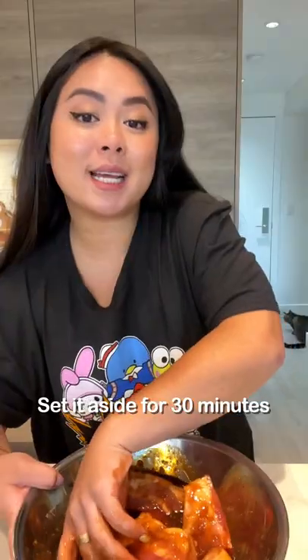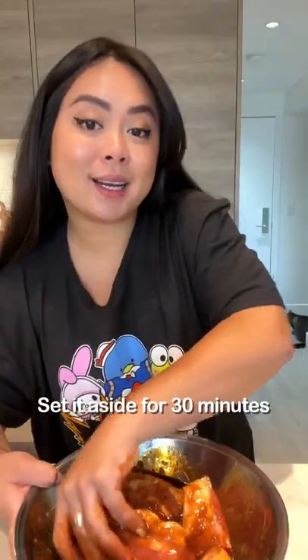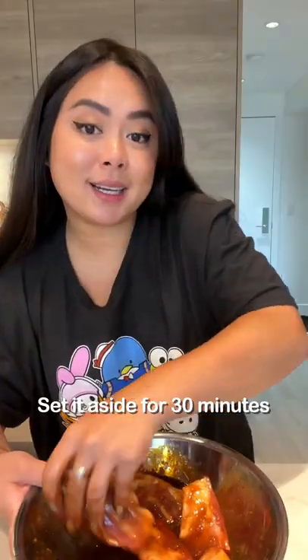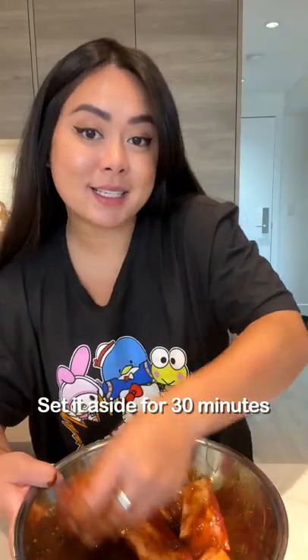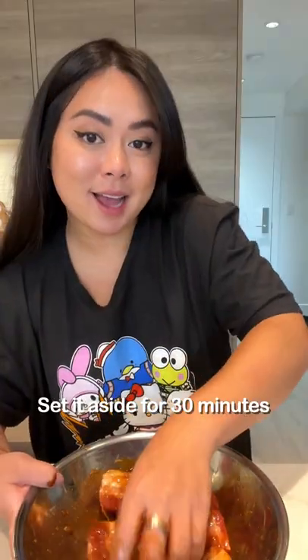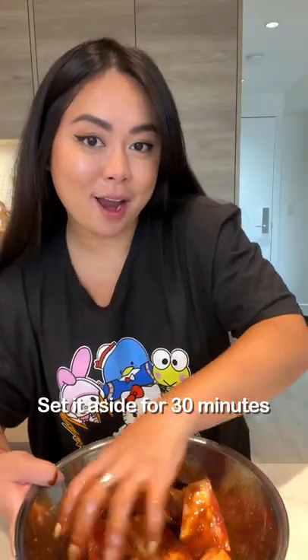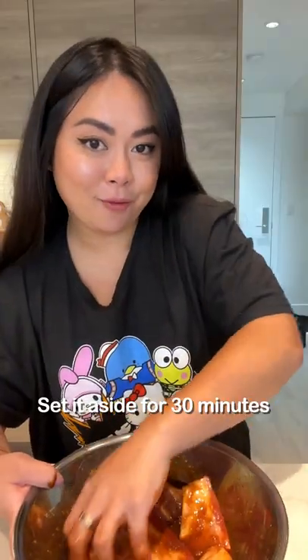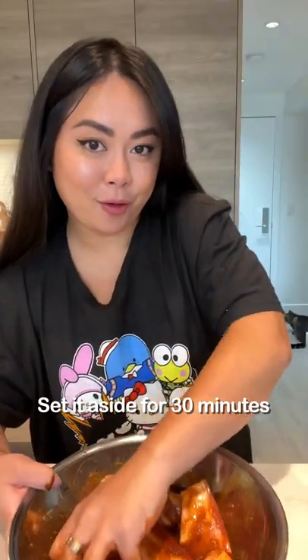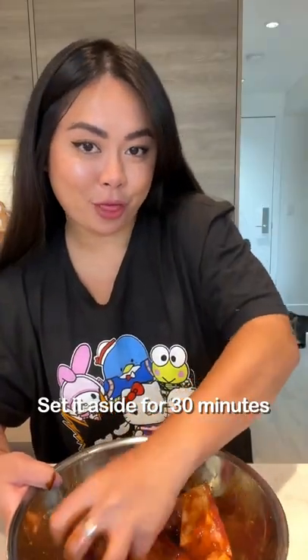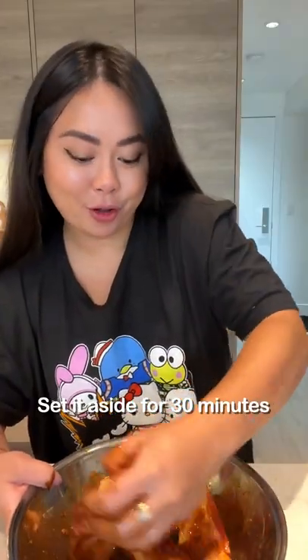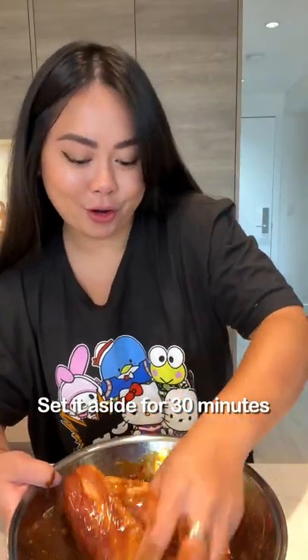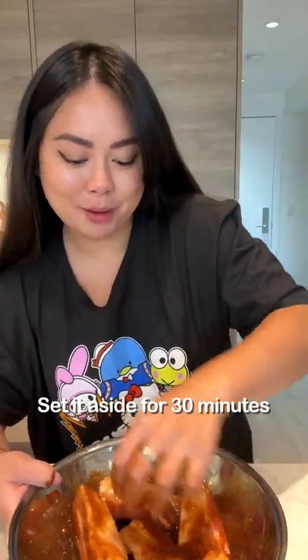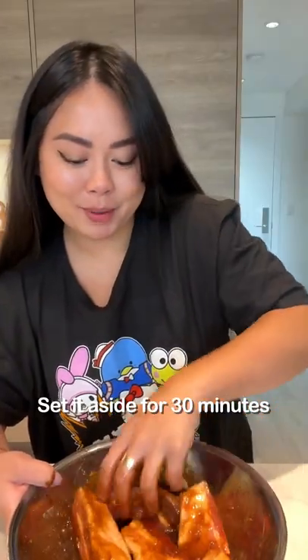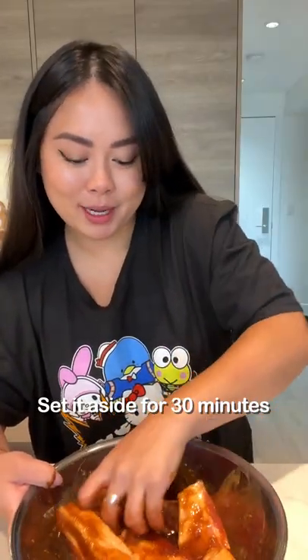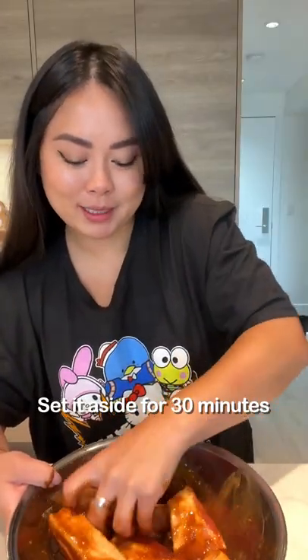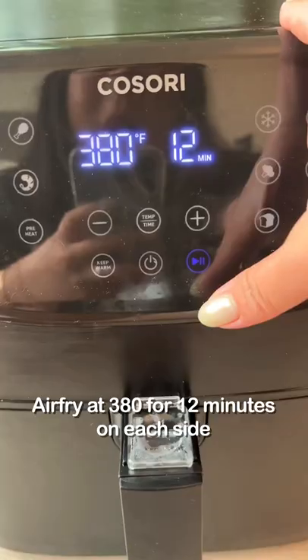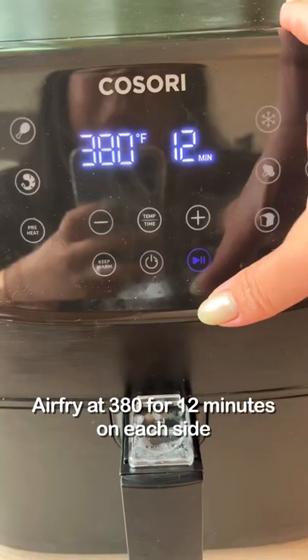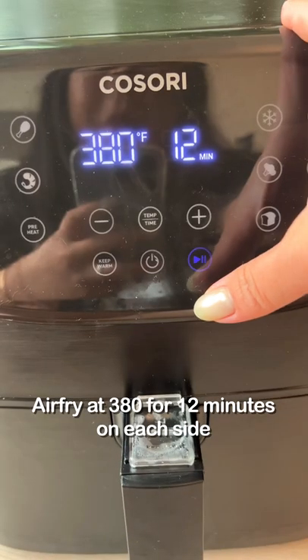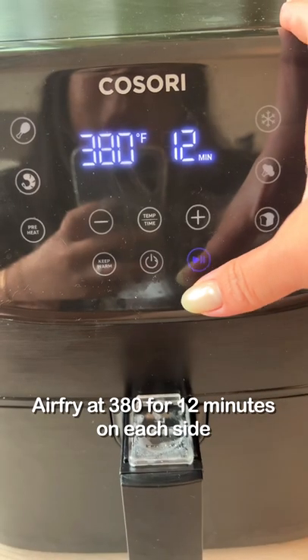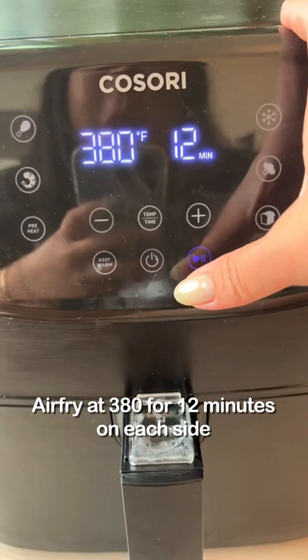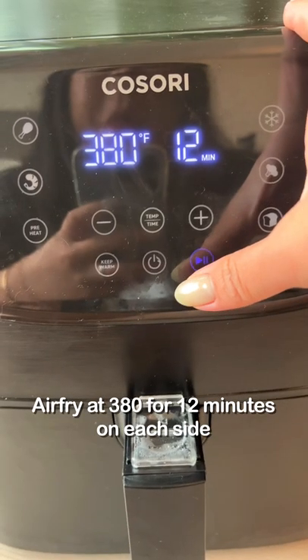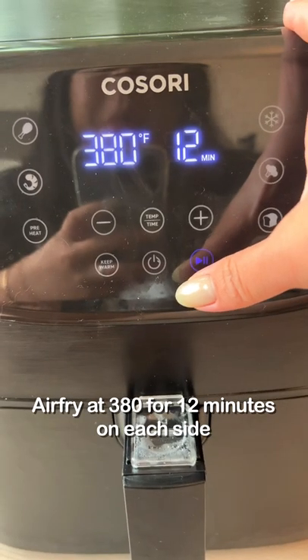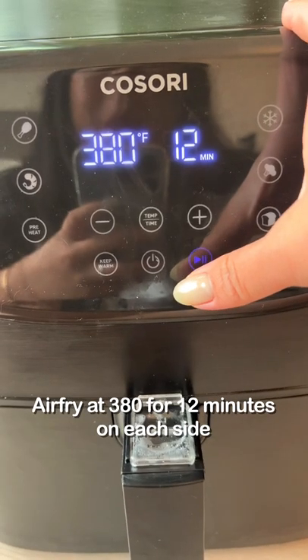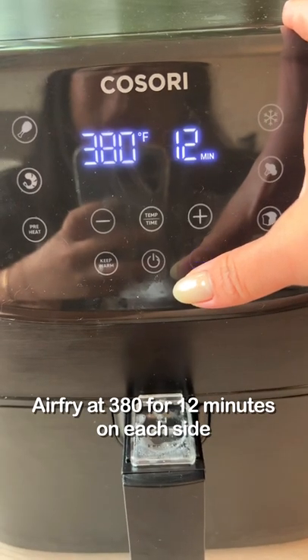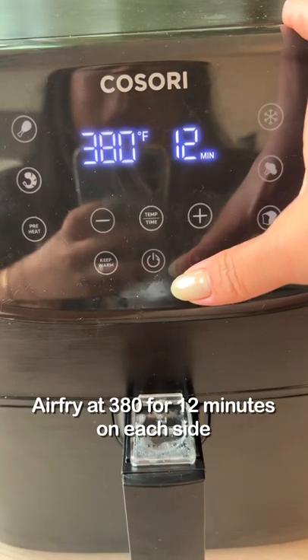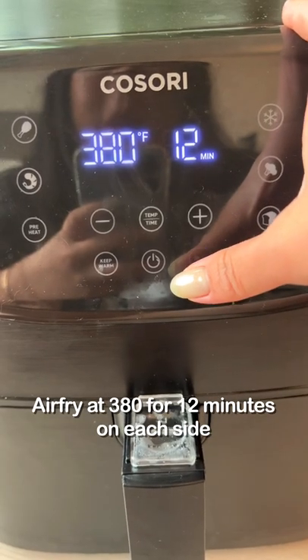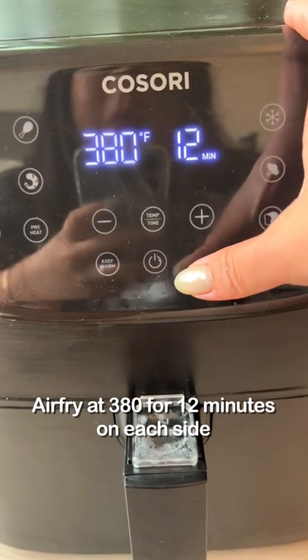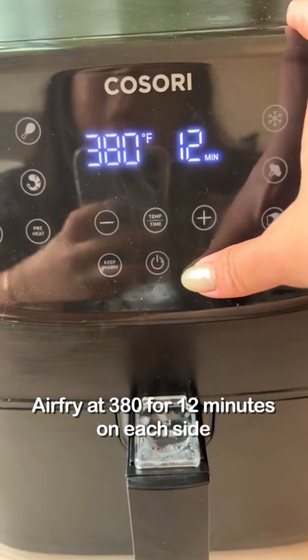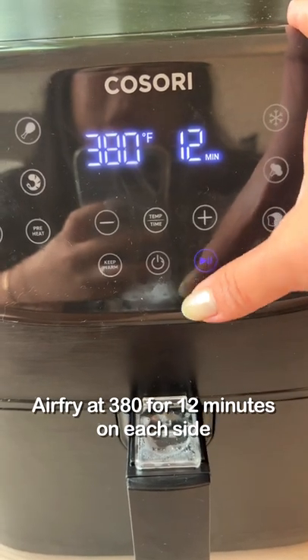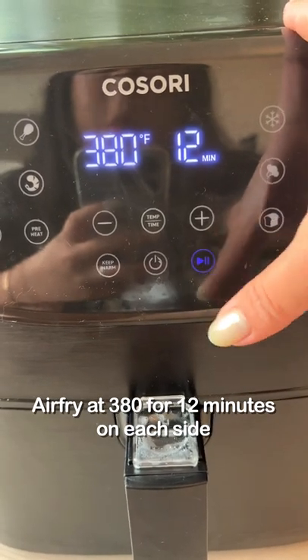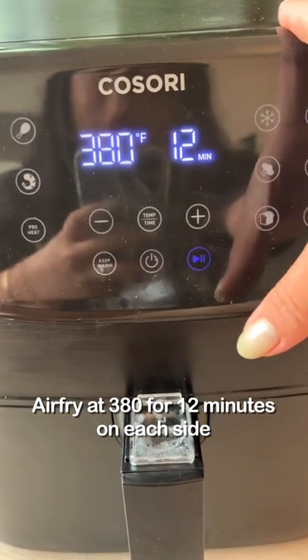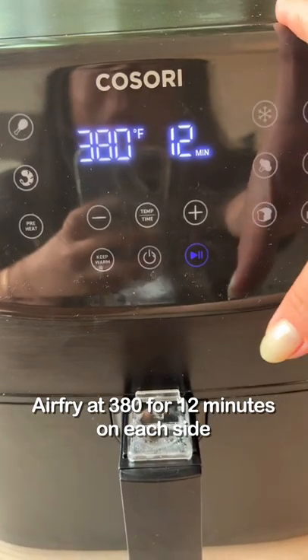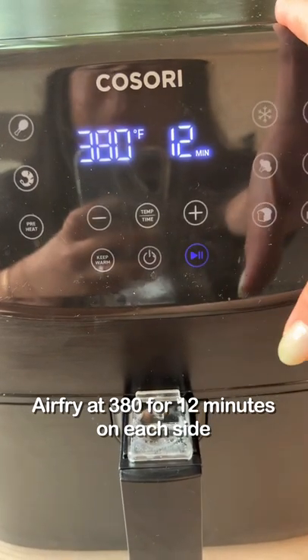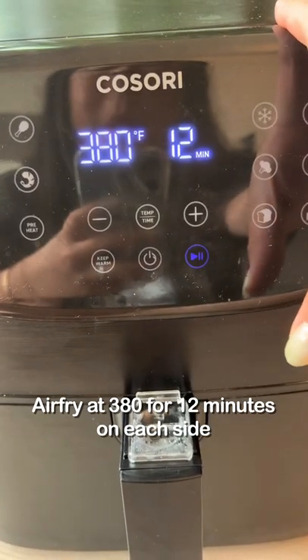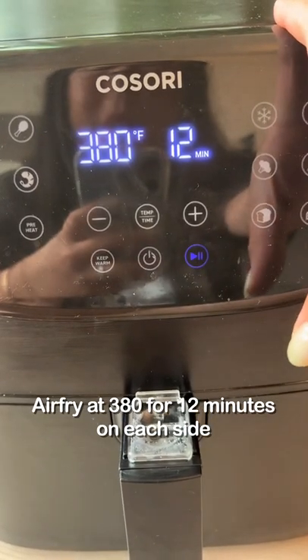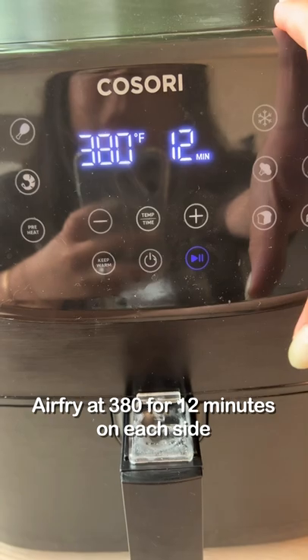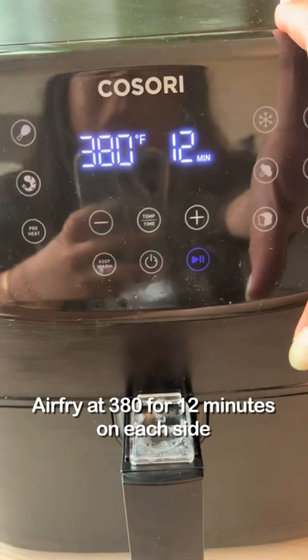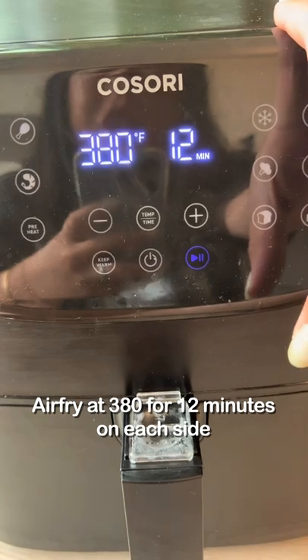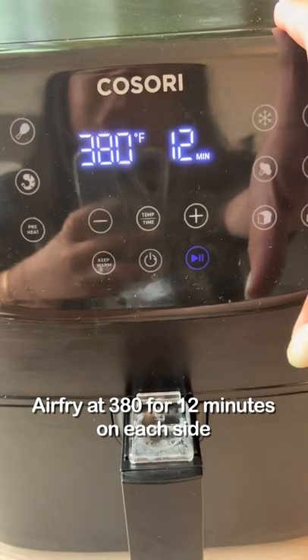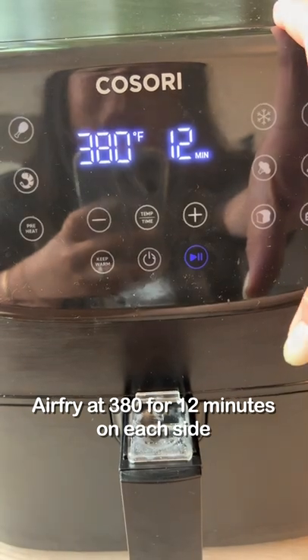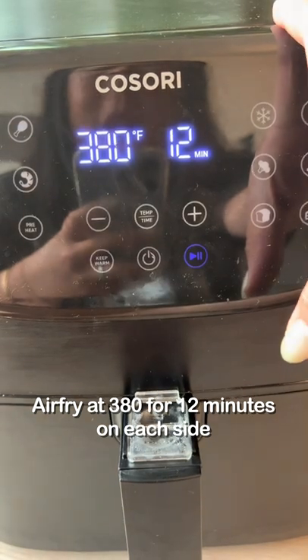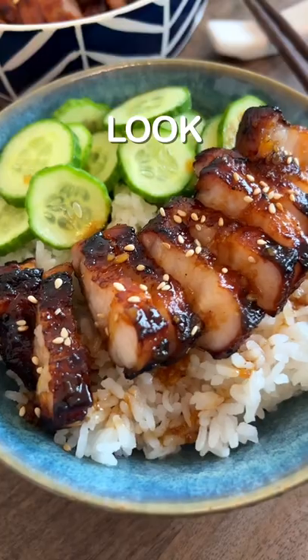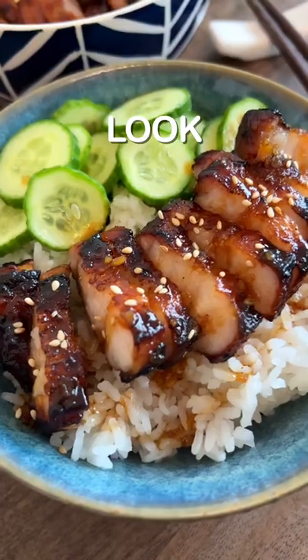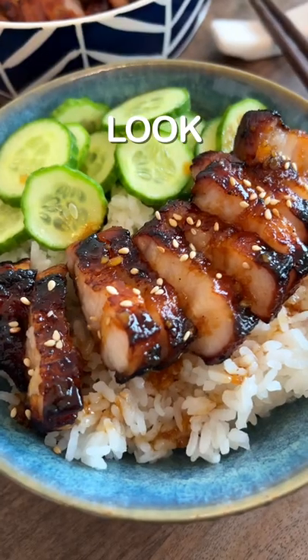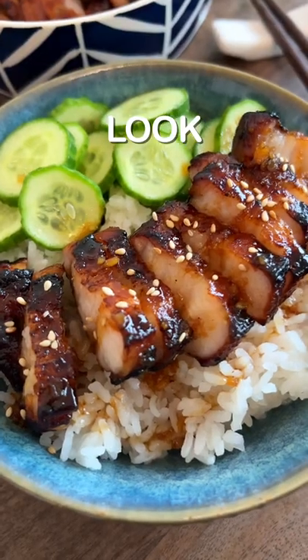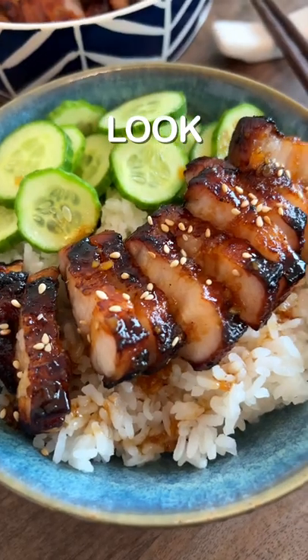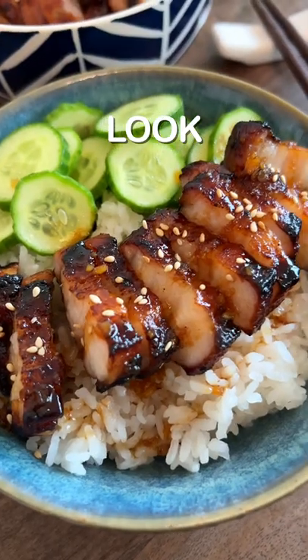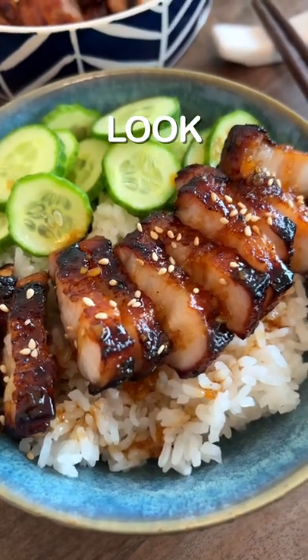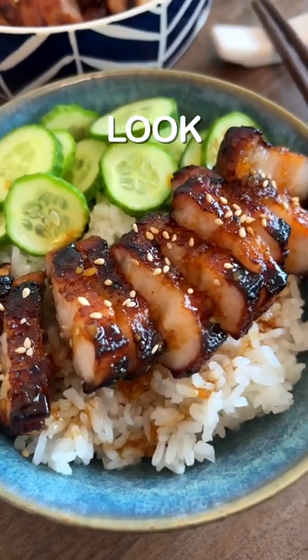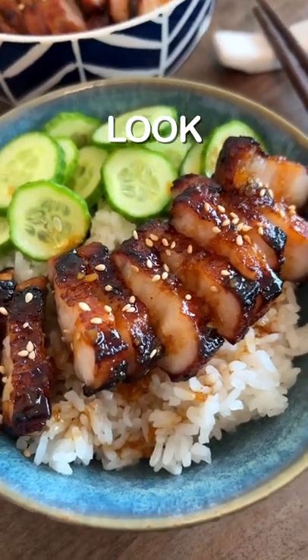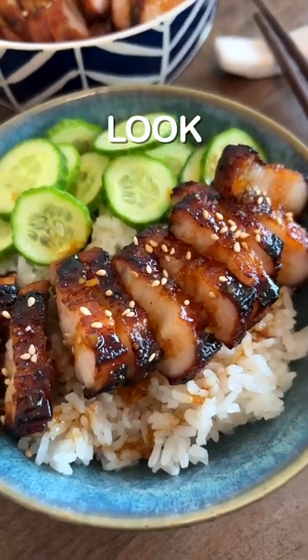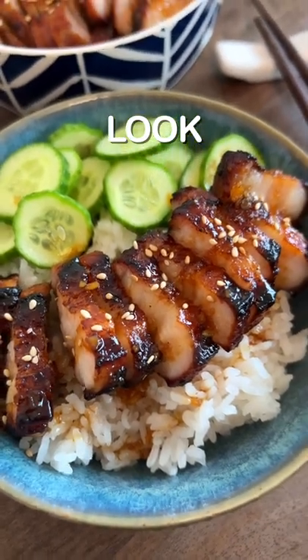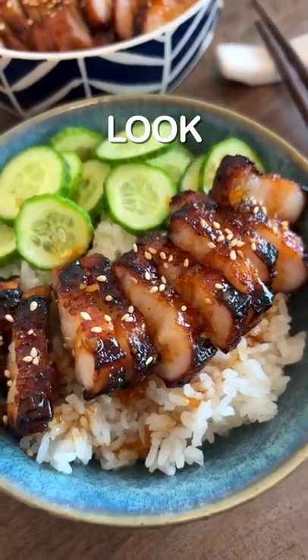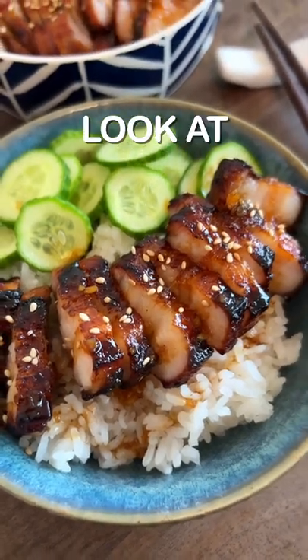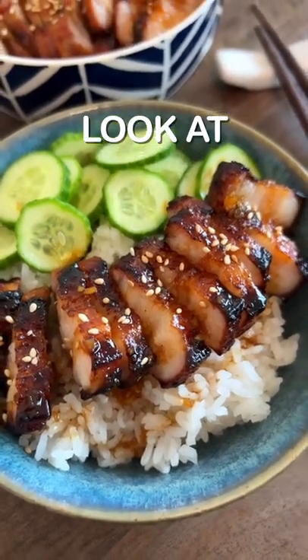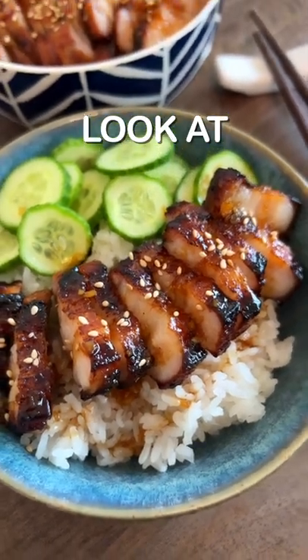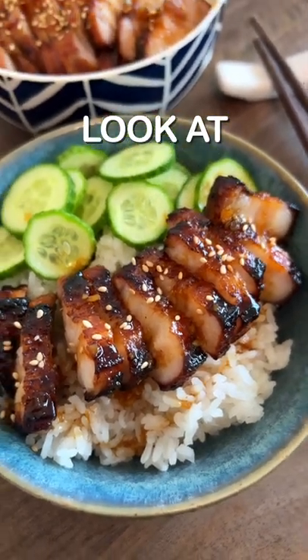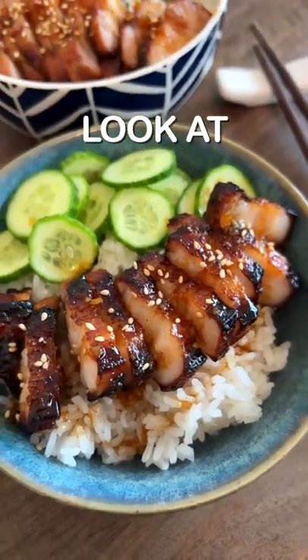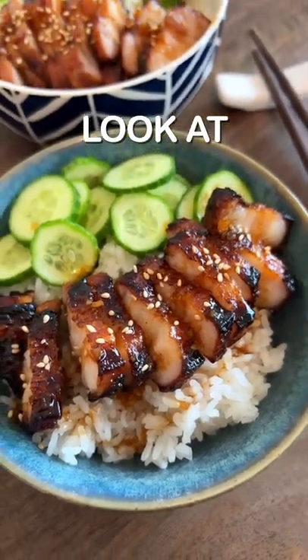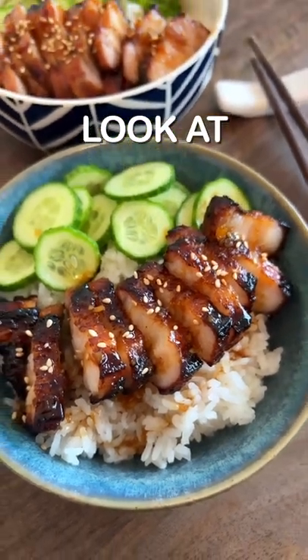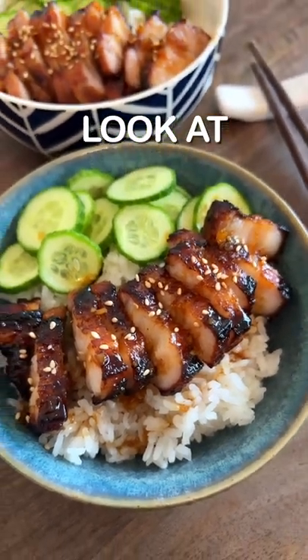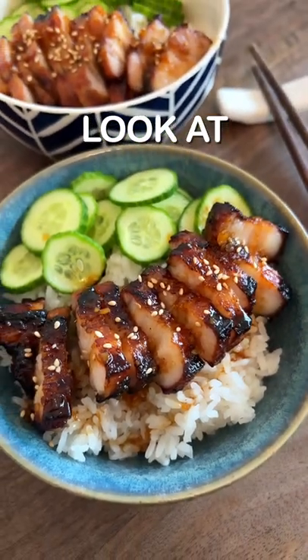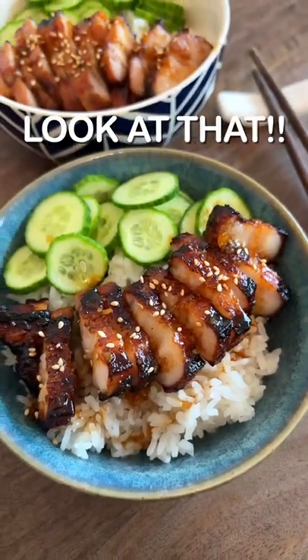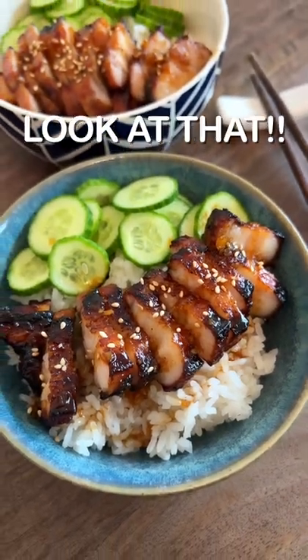Set it aside for 30 minutes. Air fry at 380 for 12 minutes on each side. Look at that.